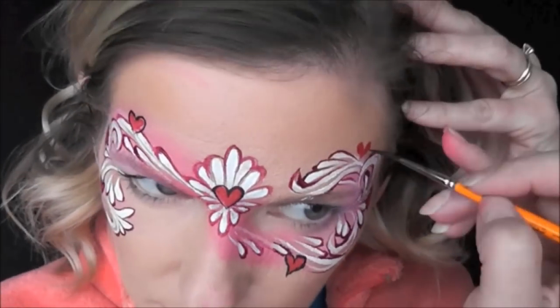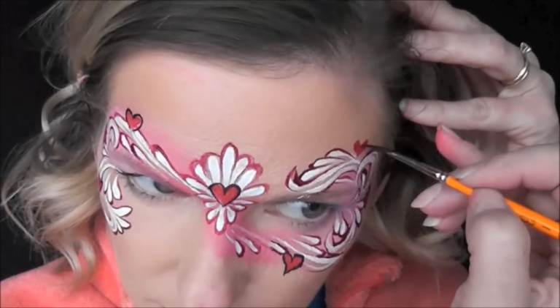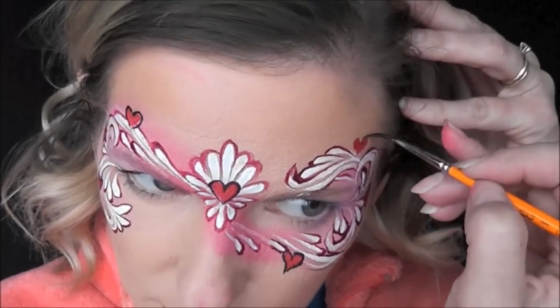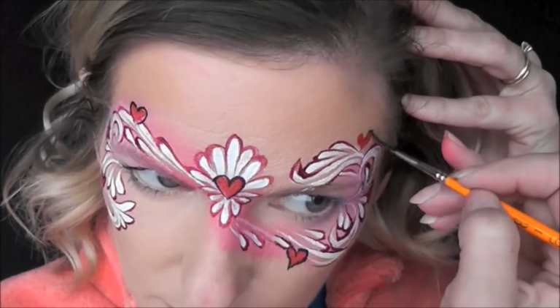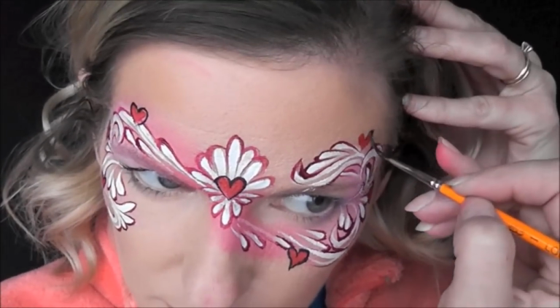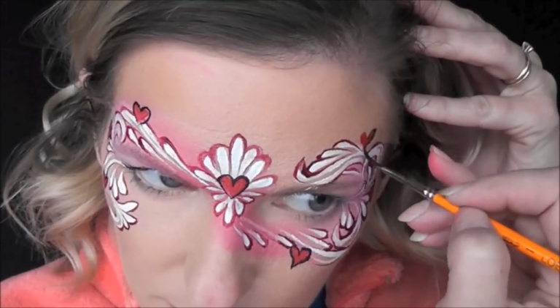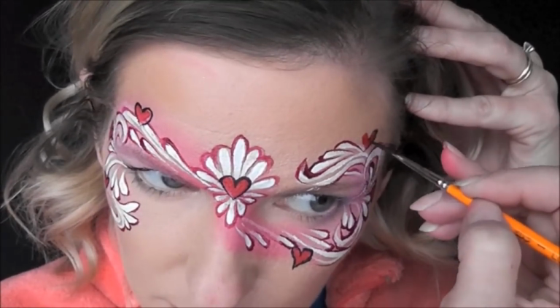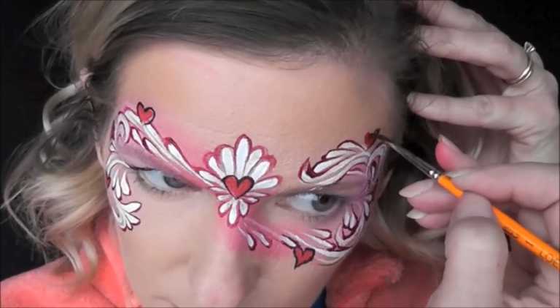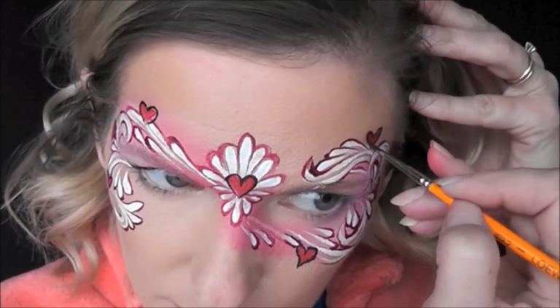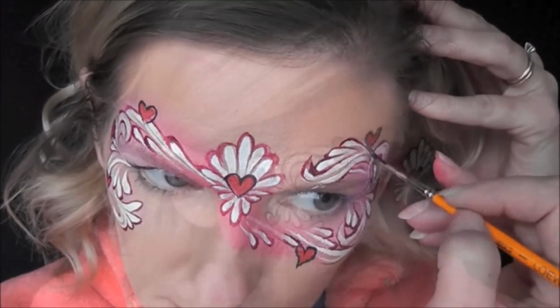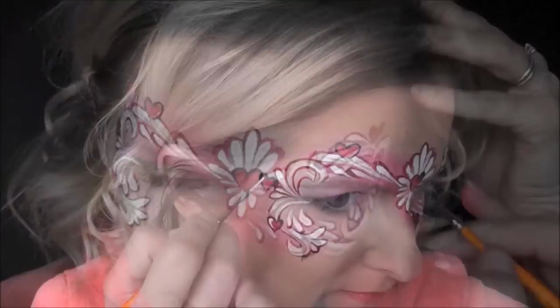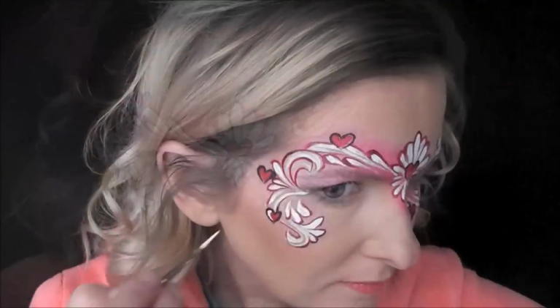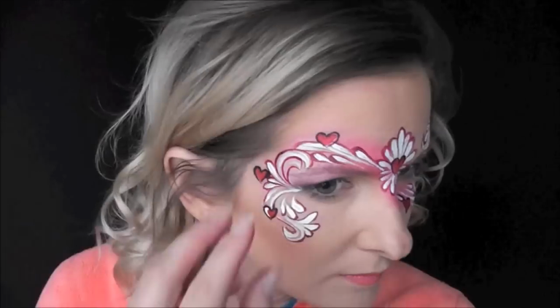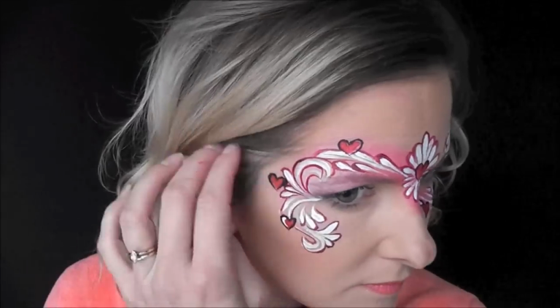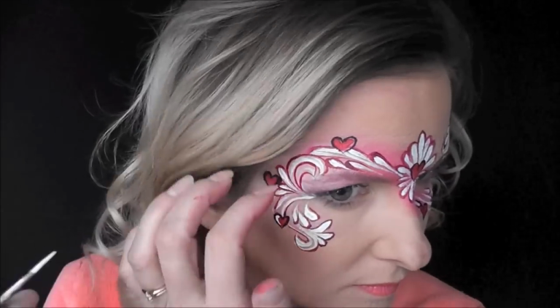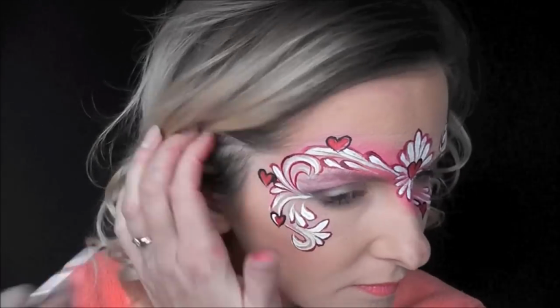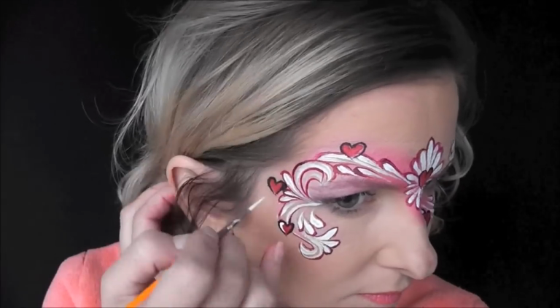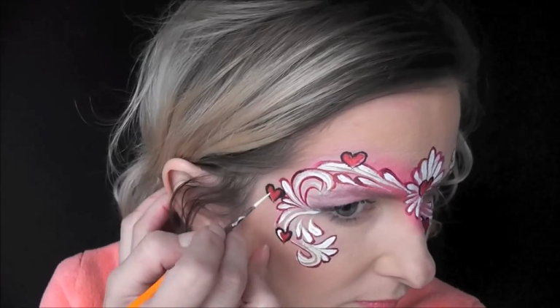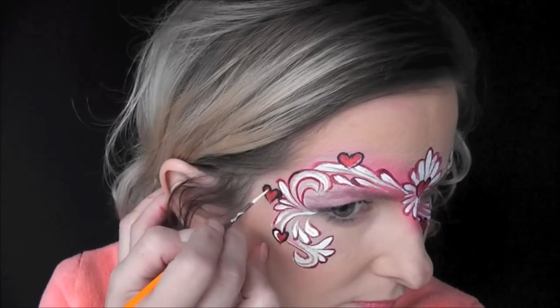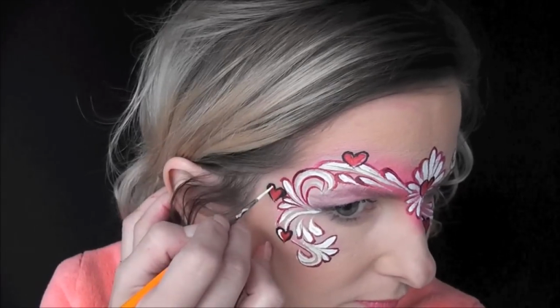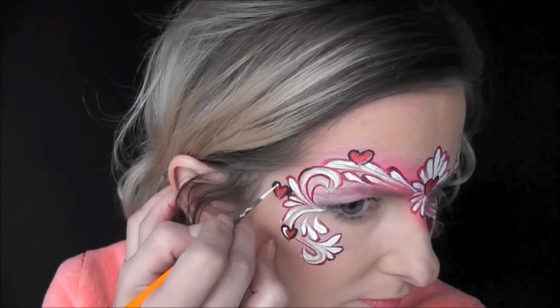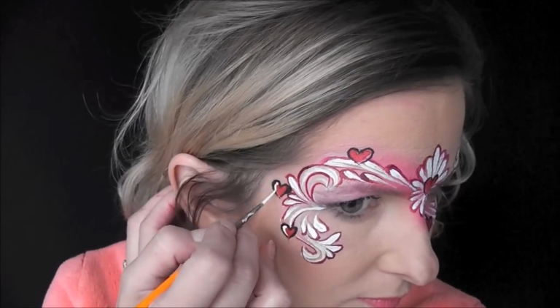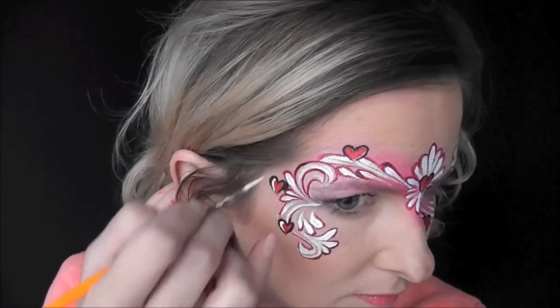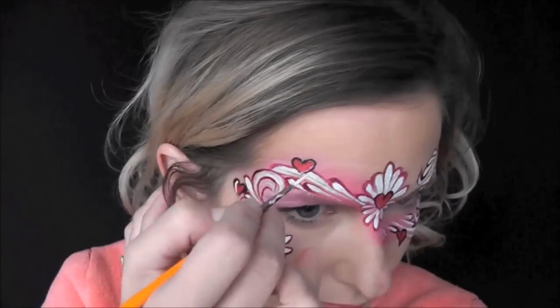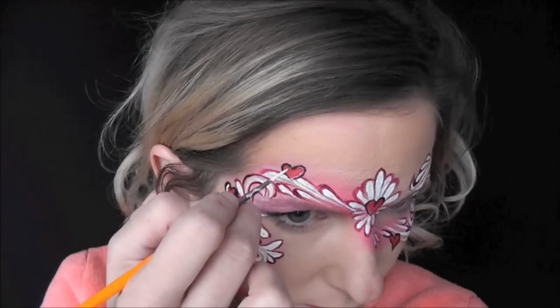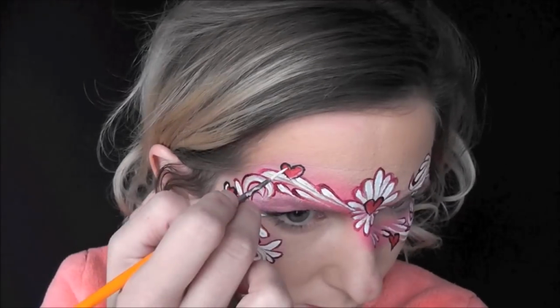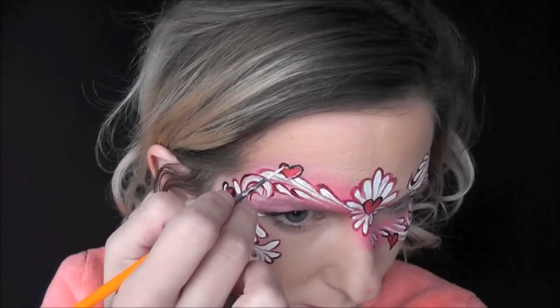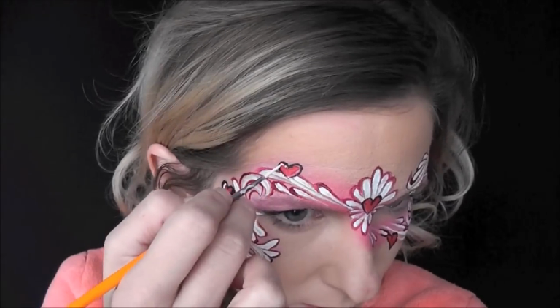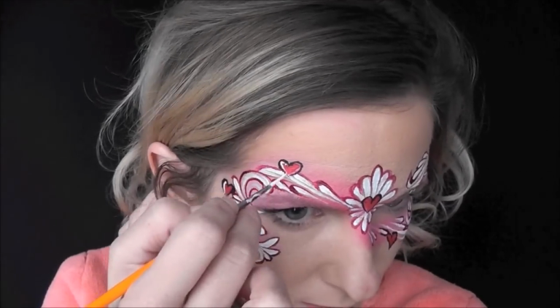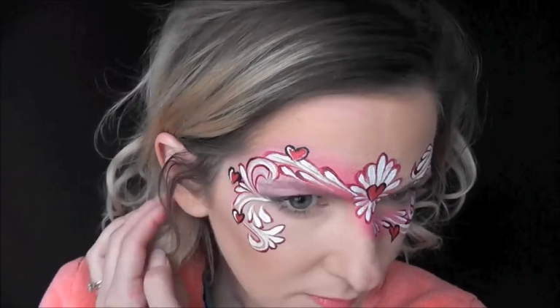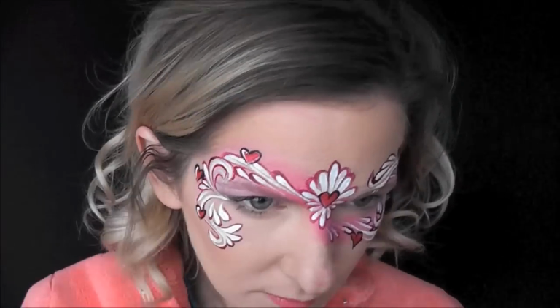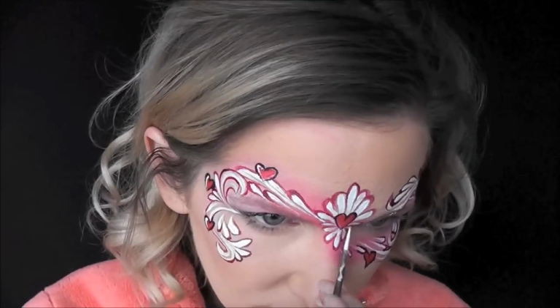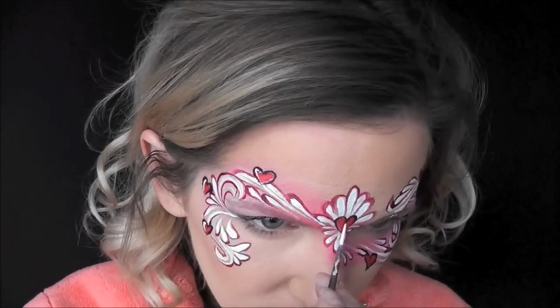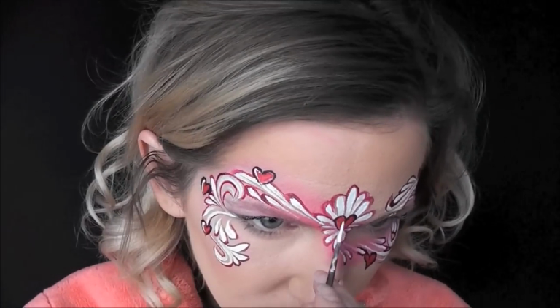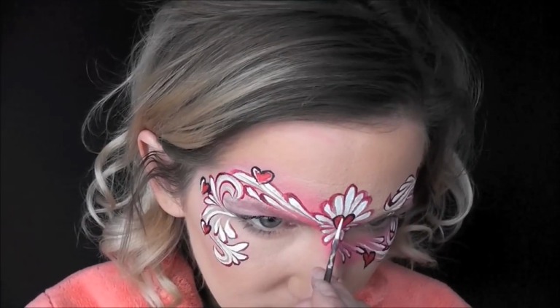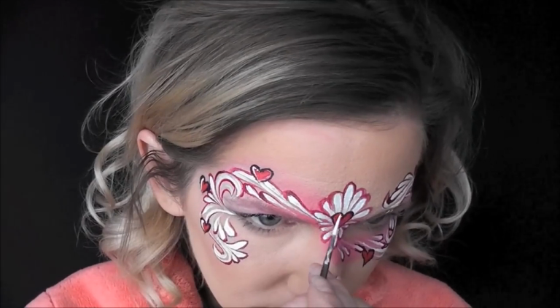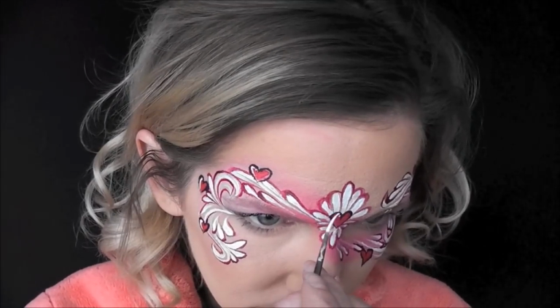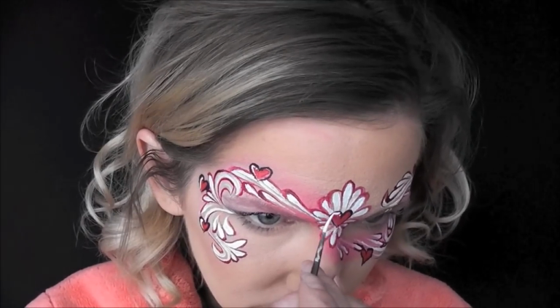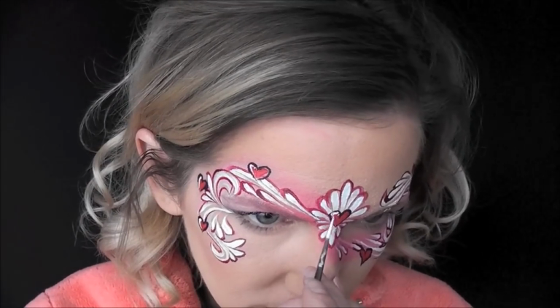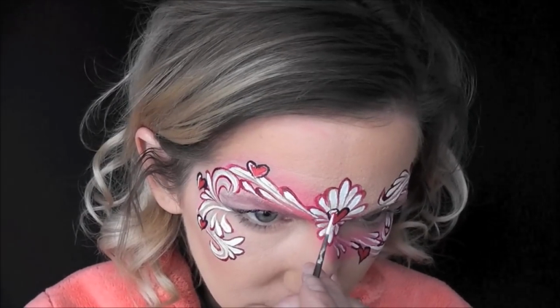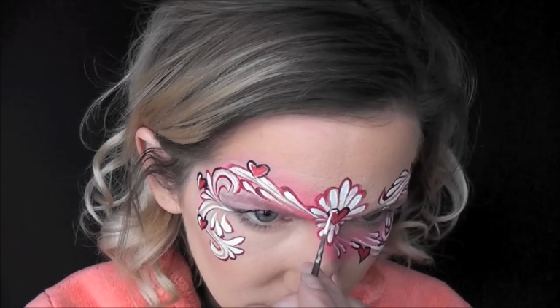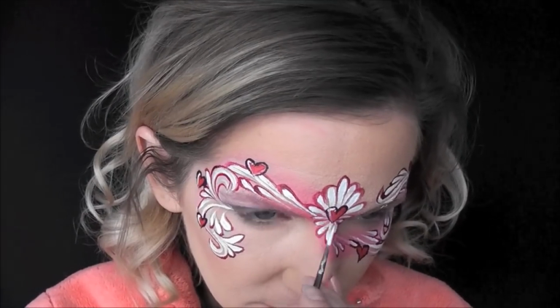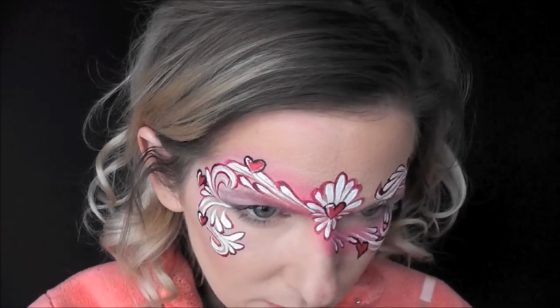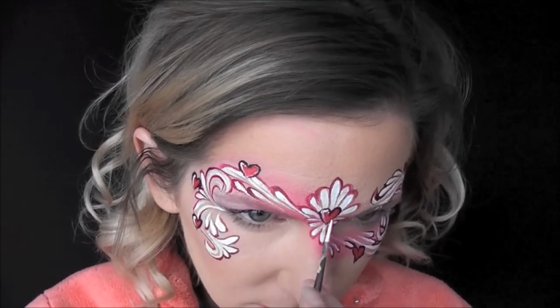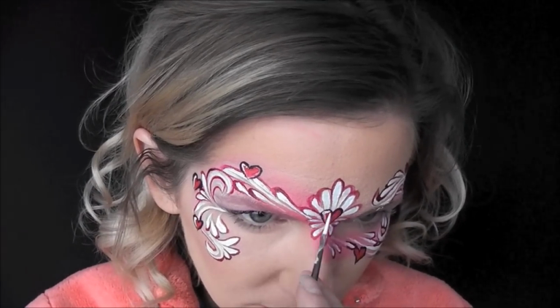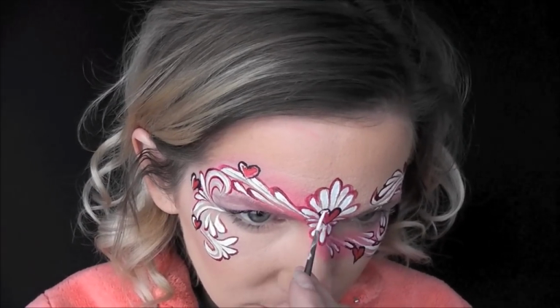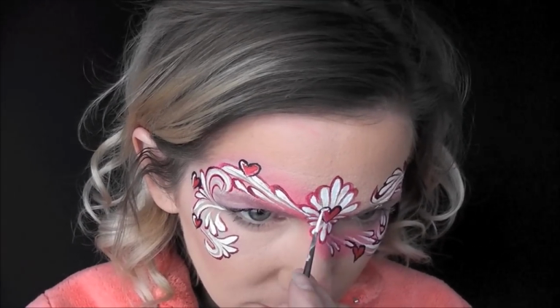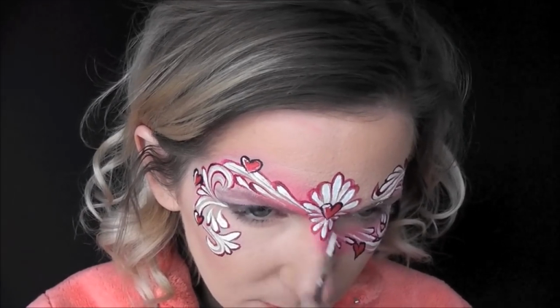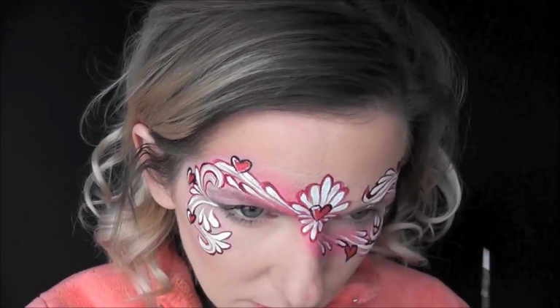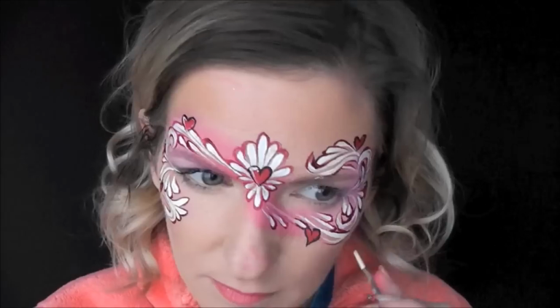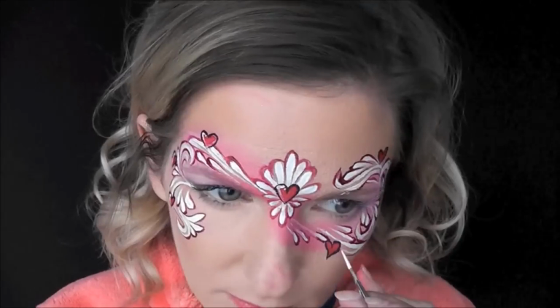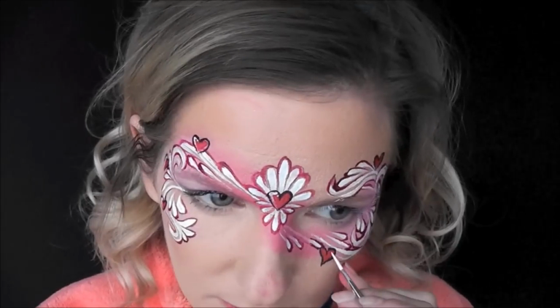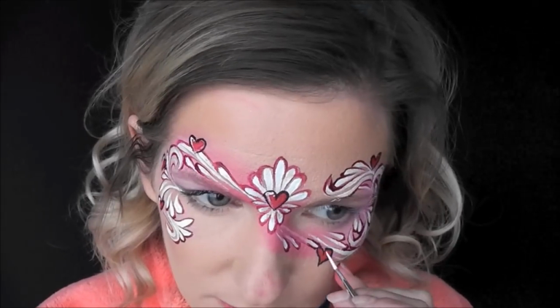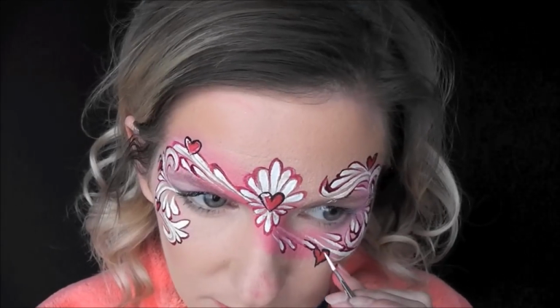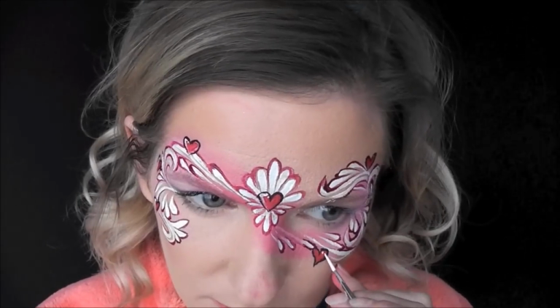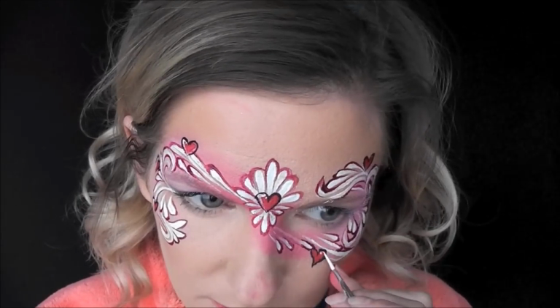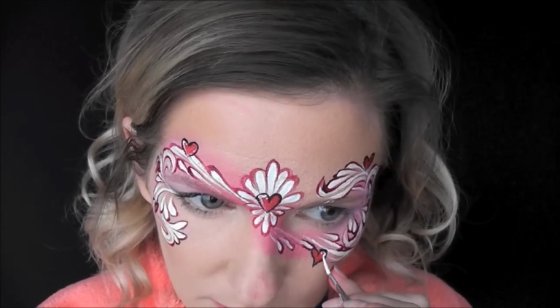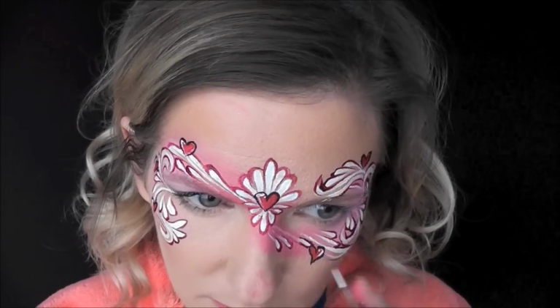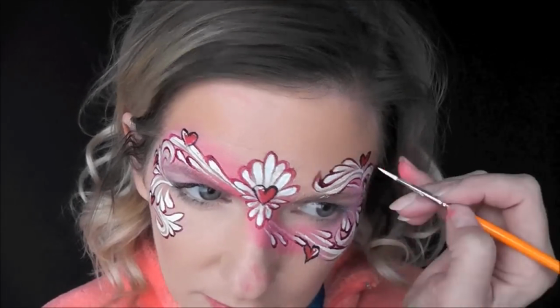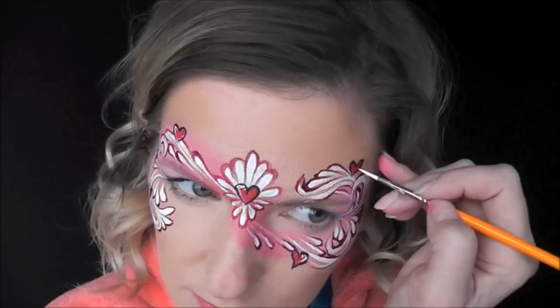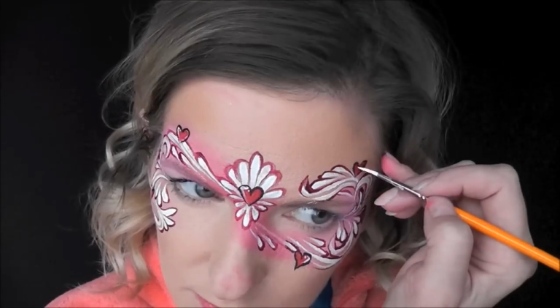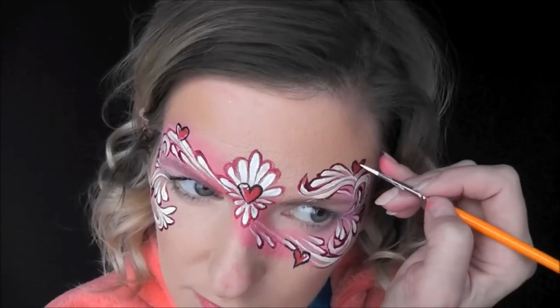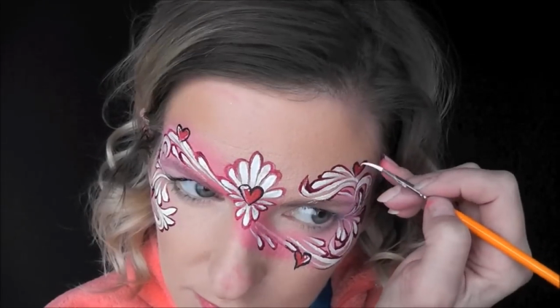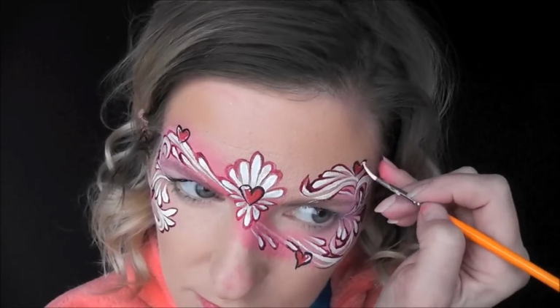And then I'll just go in with a little bit of Wolf White again on a number one liner brush and add a little white highlight to the sides of each heart.